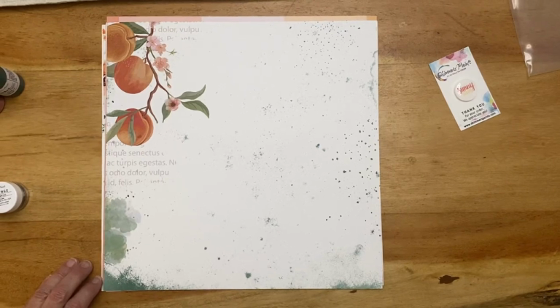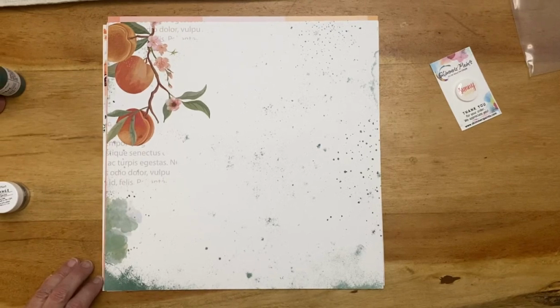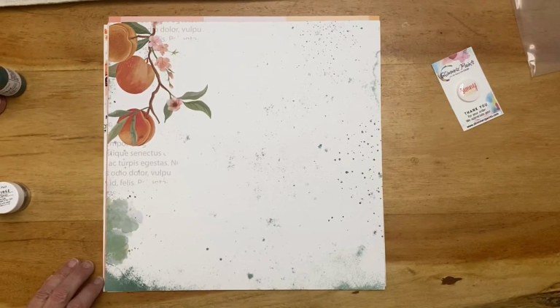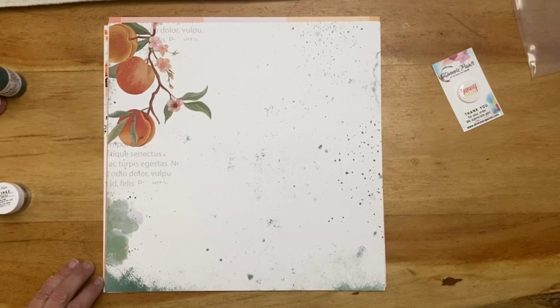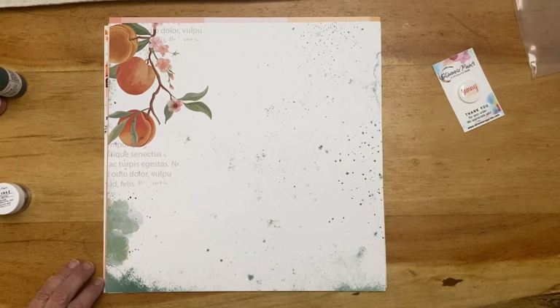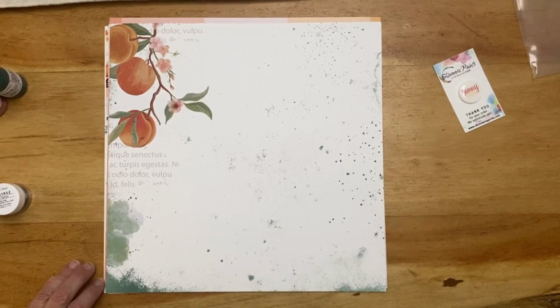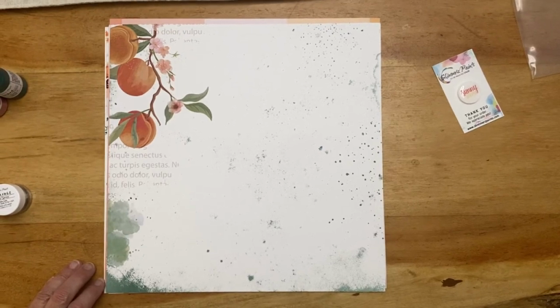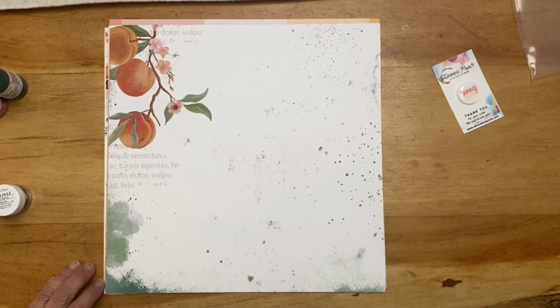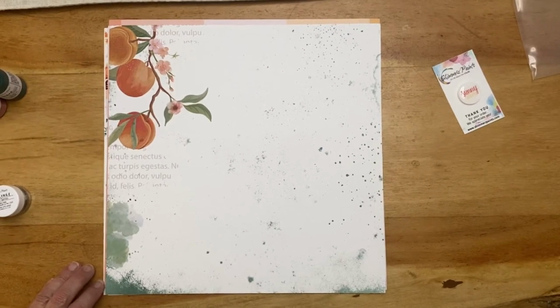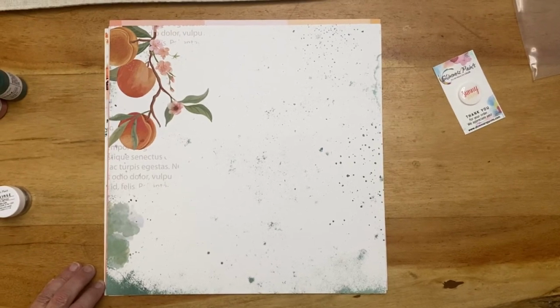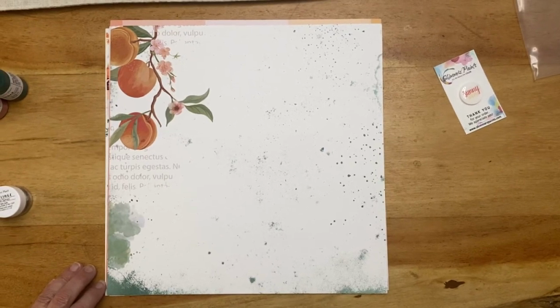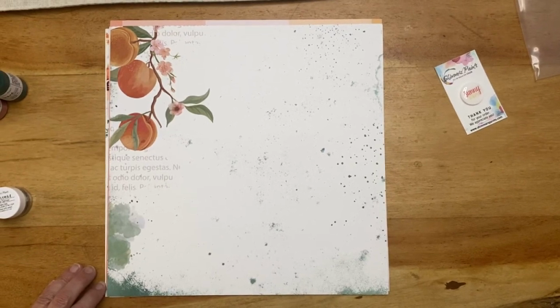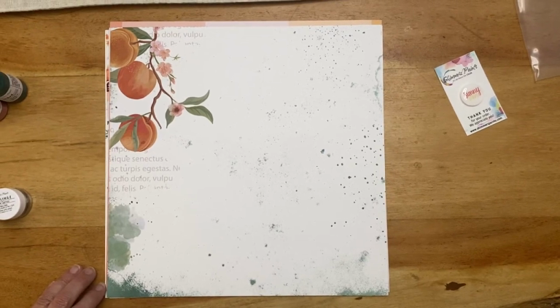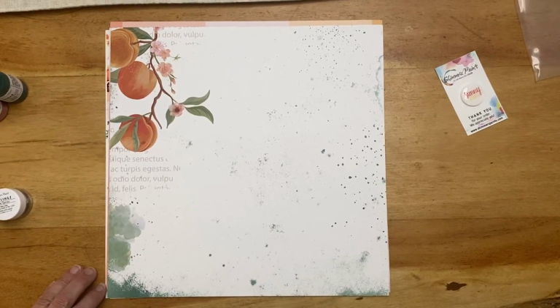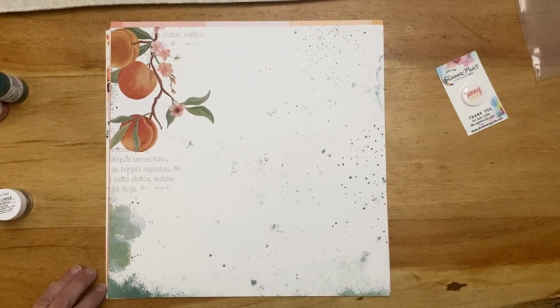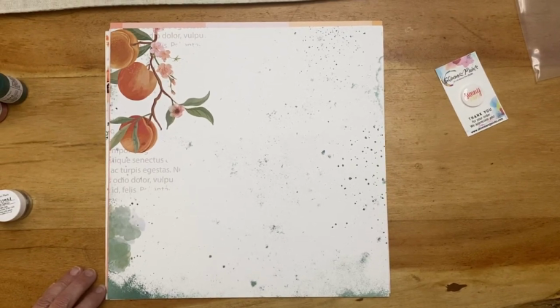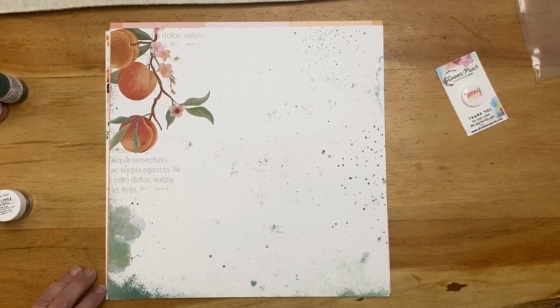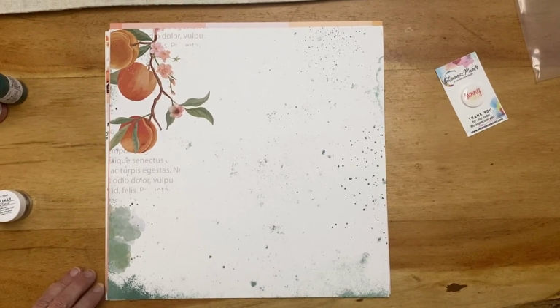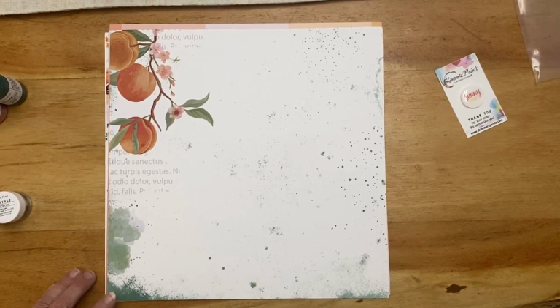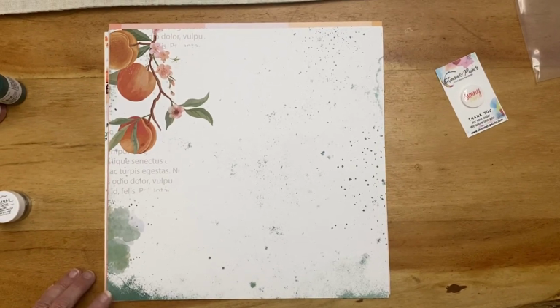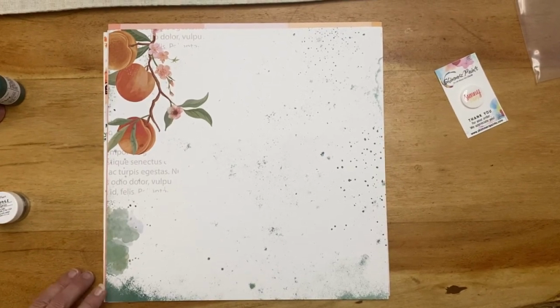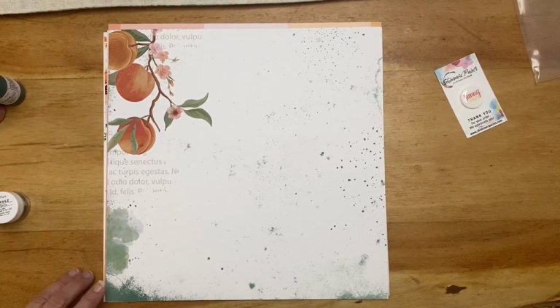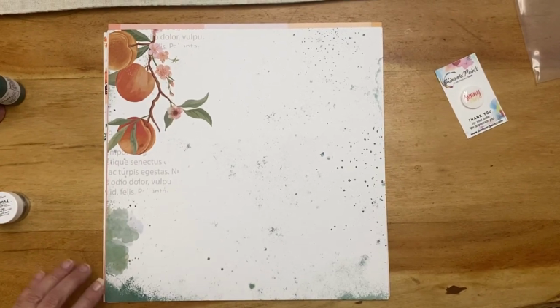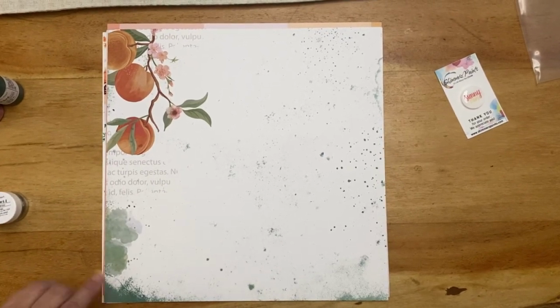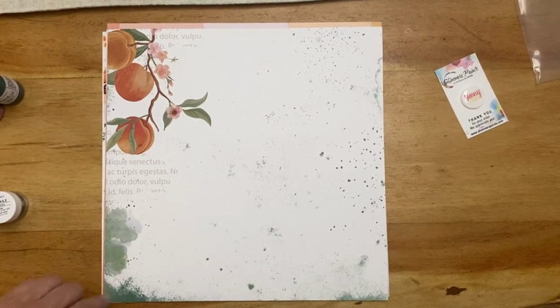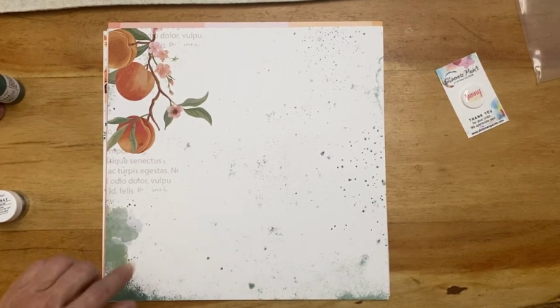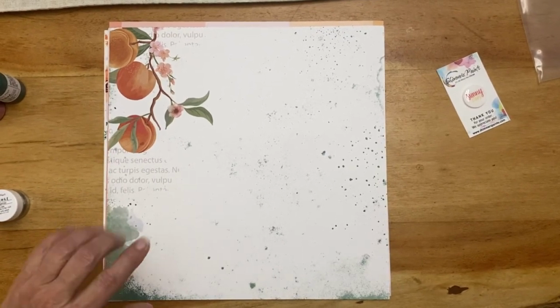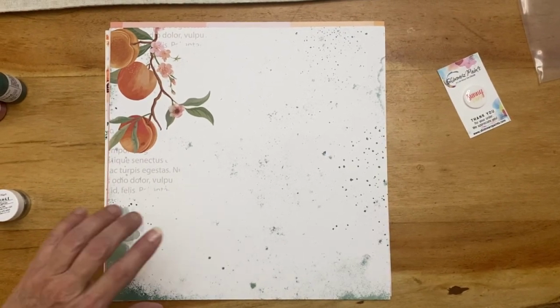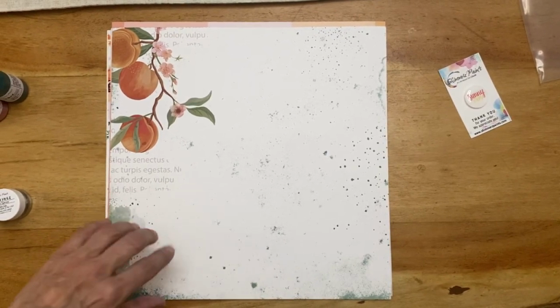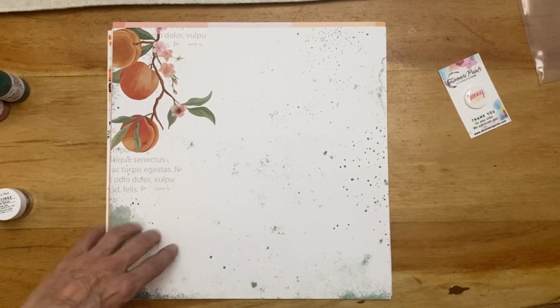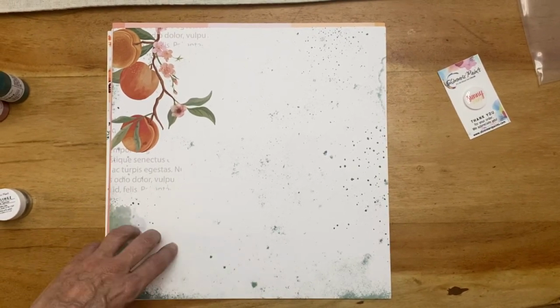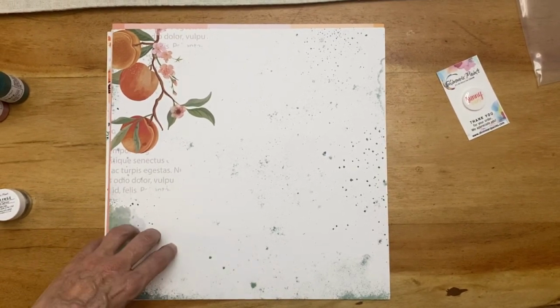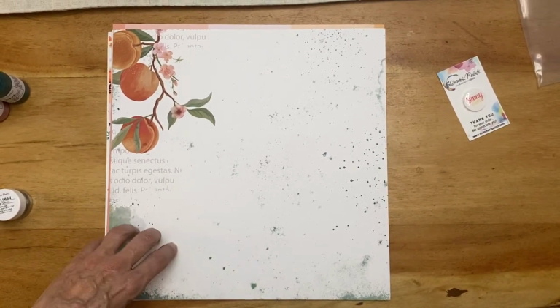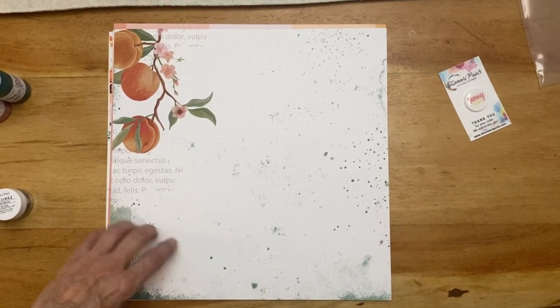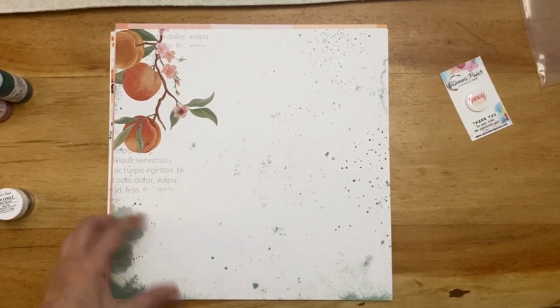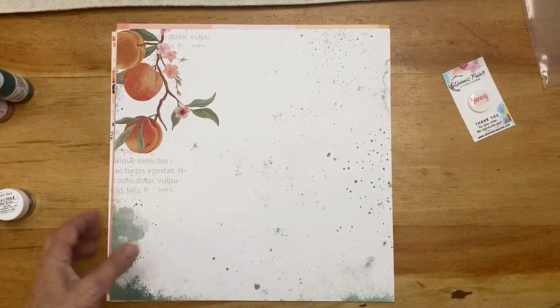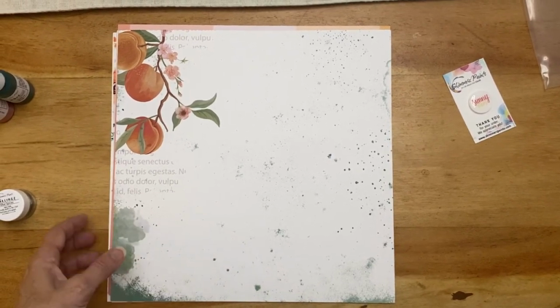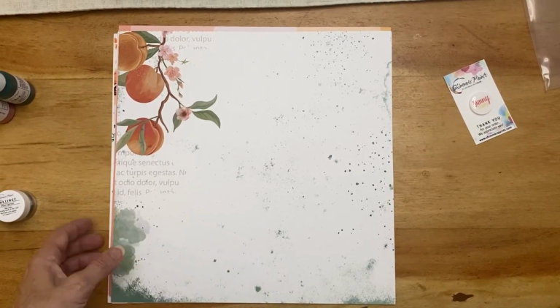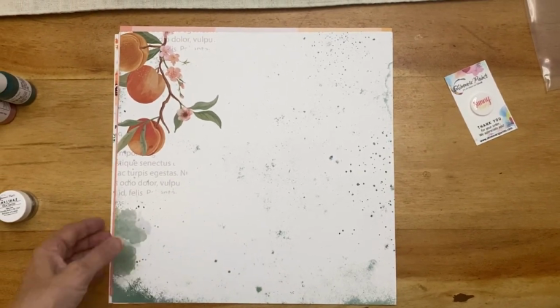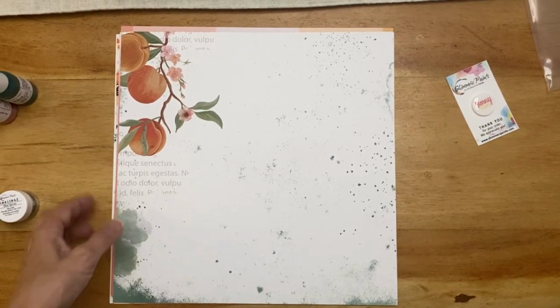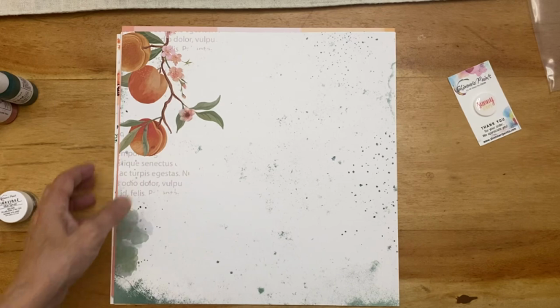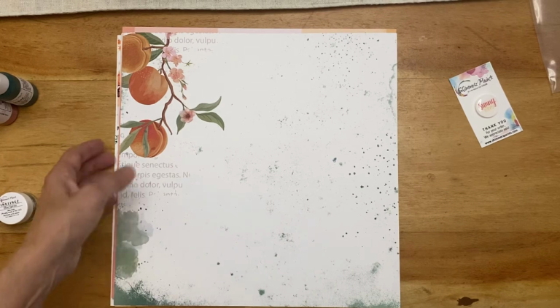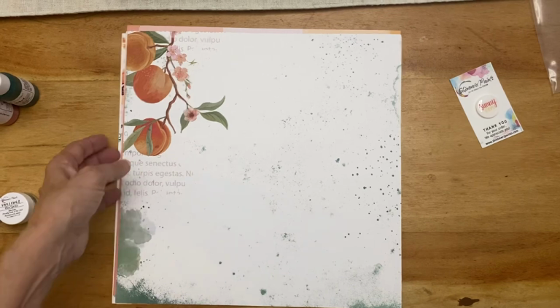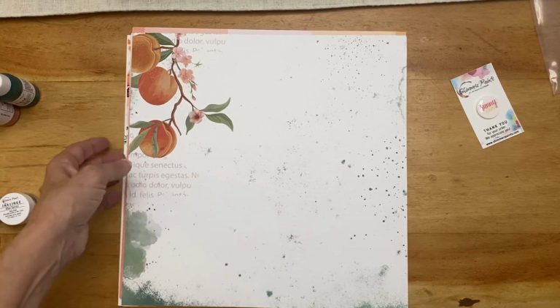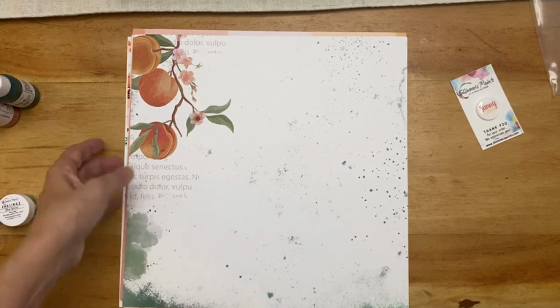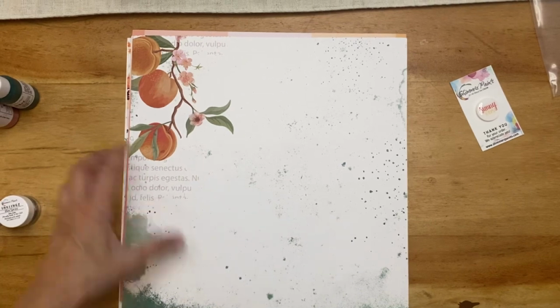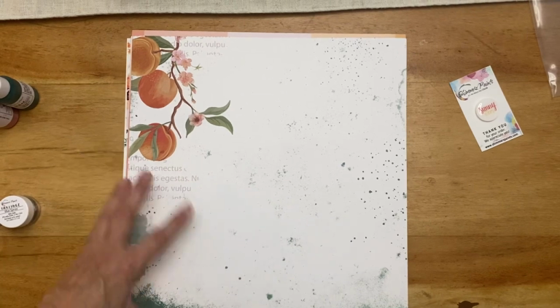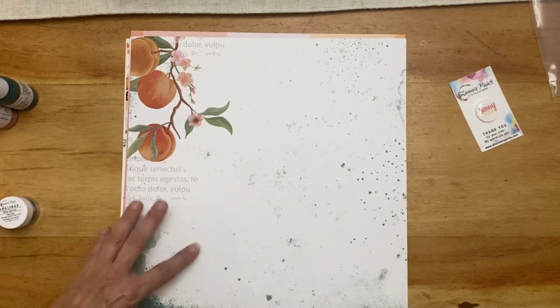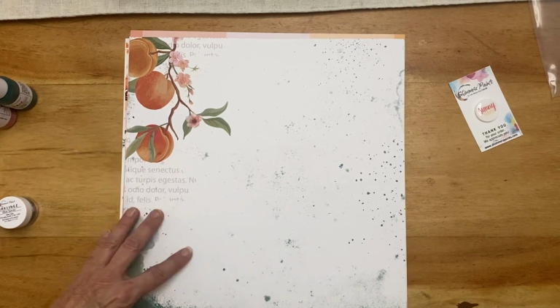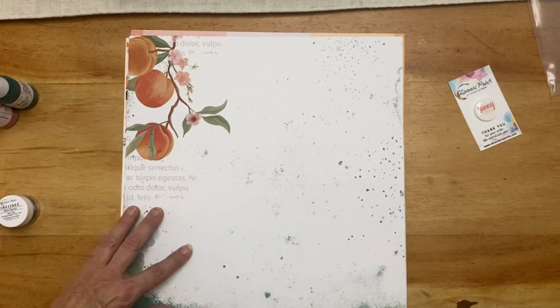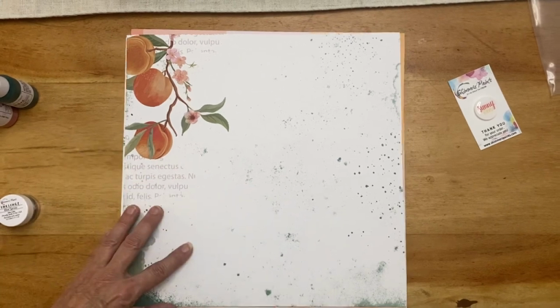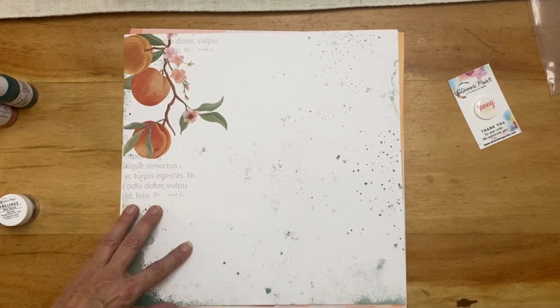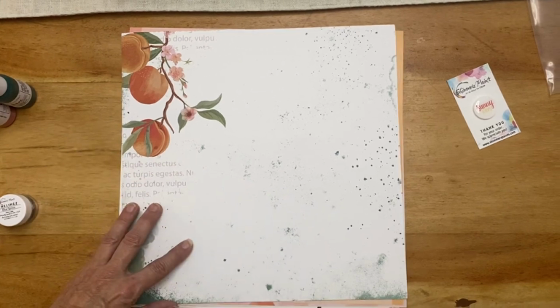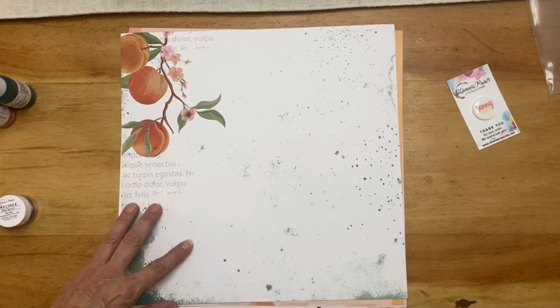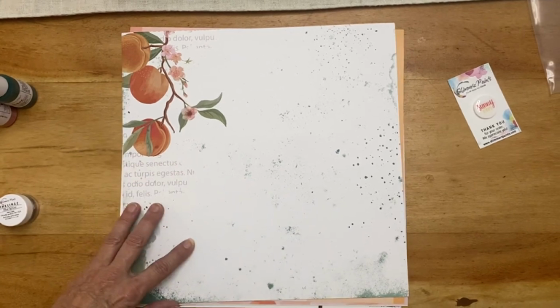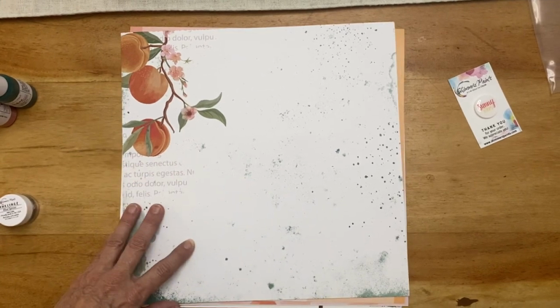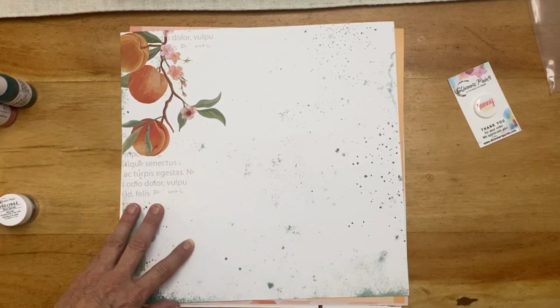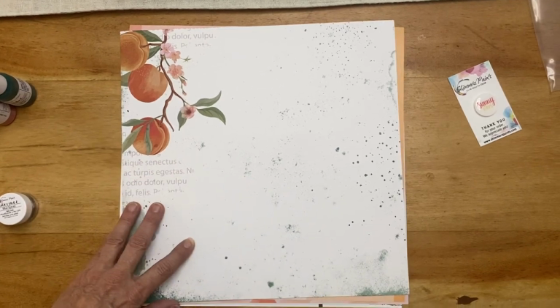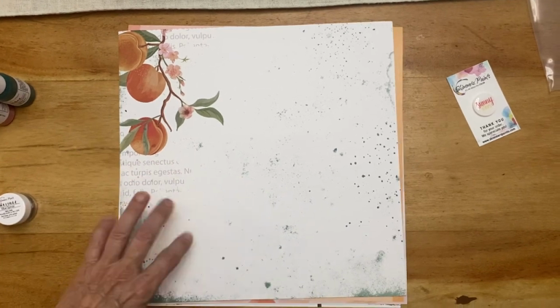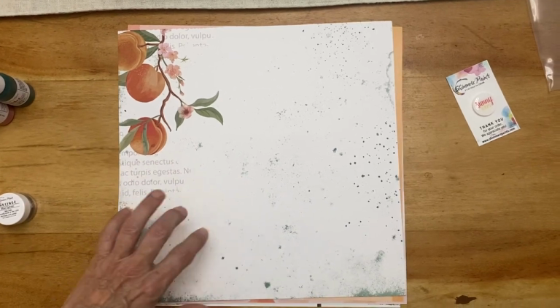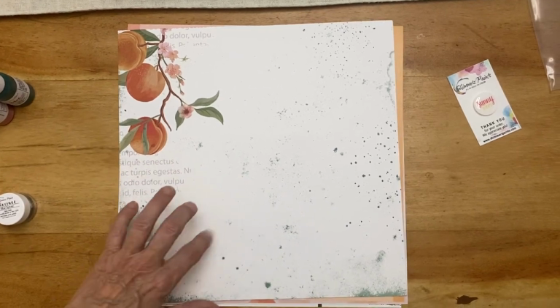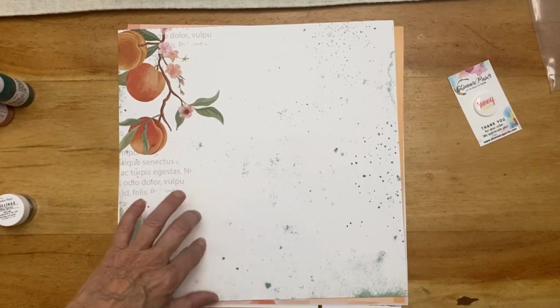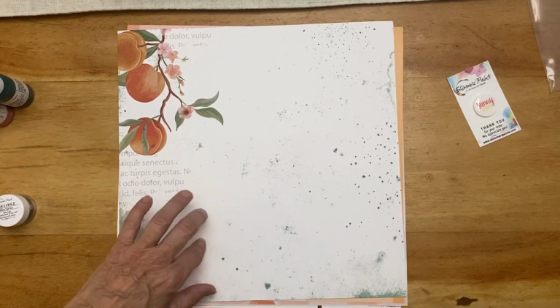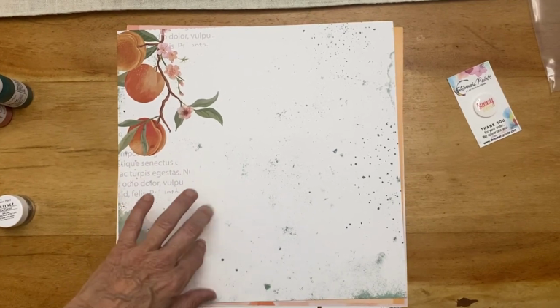Hey everyone, it's Rachel. I'm just coming here to show you my monthly shimmers kit.